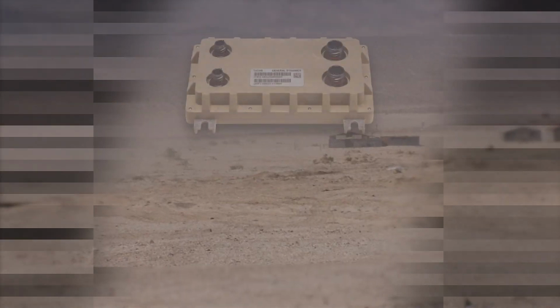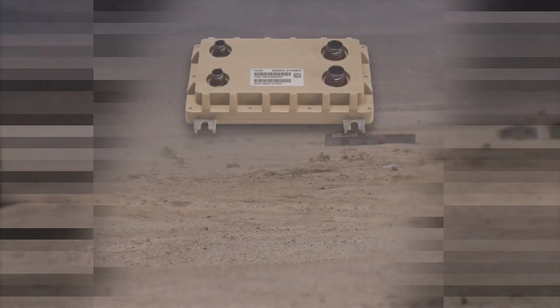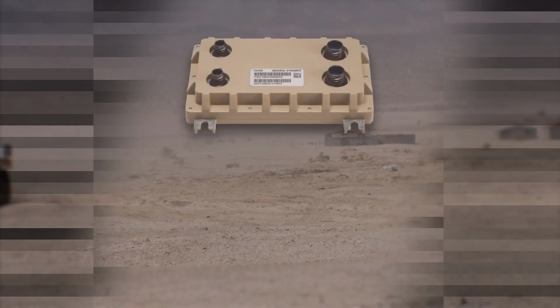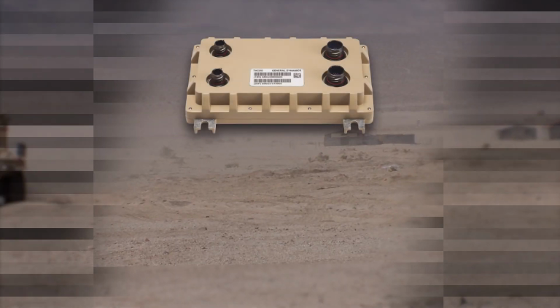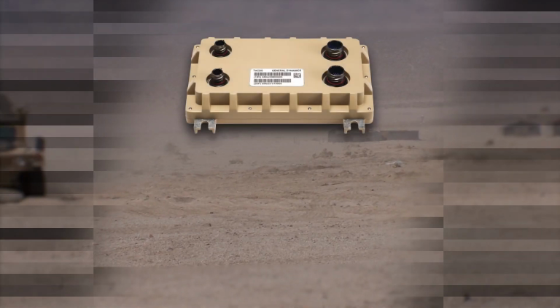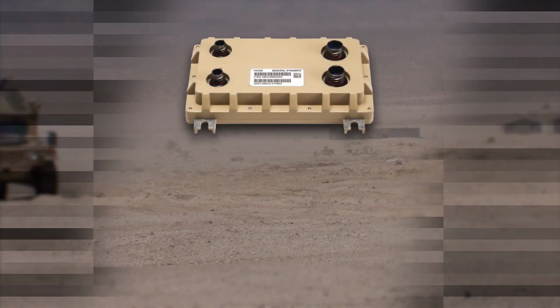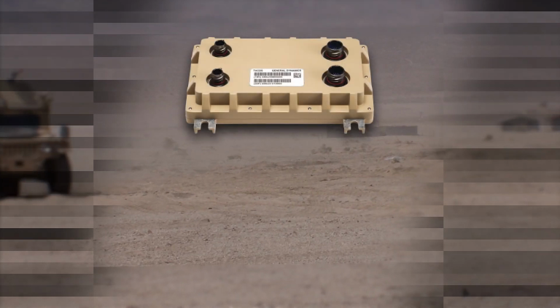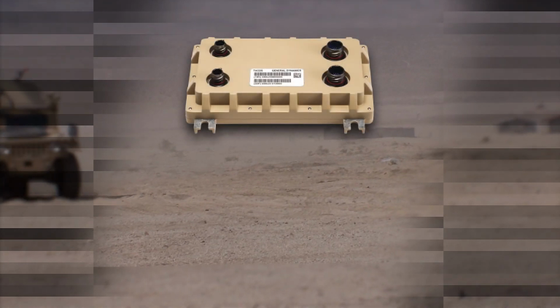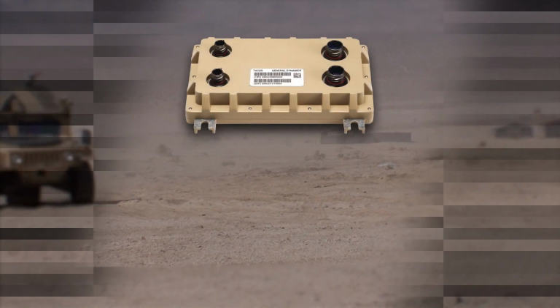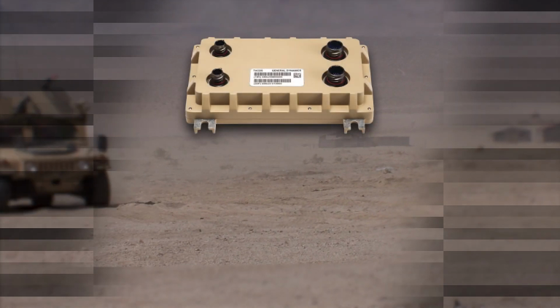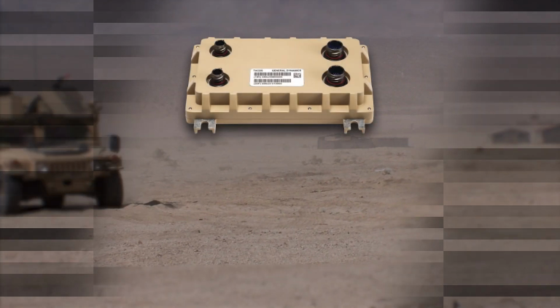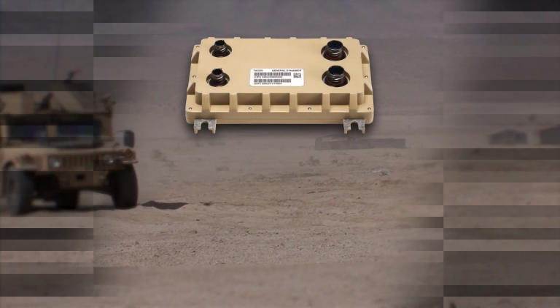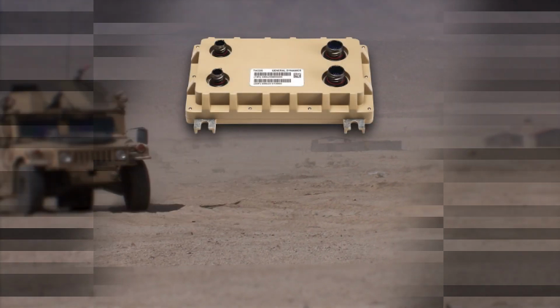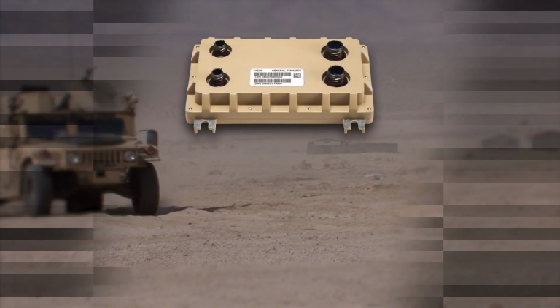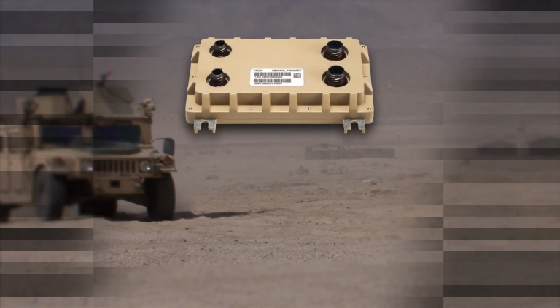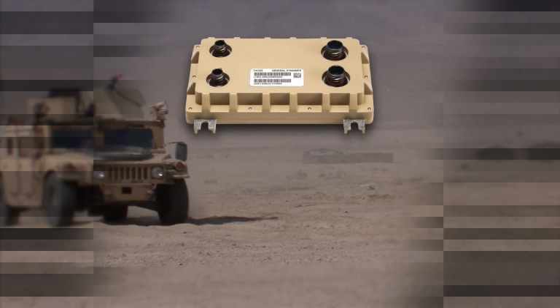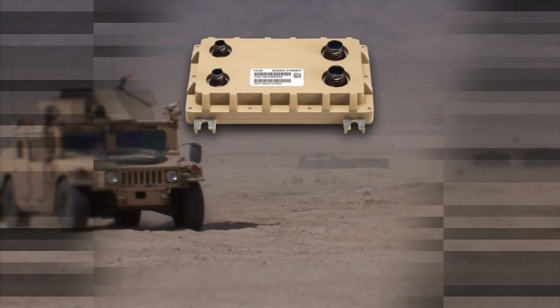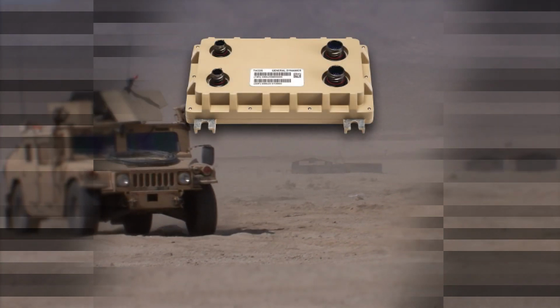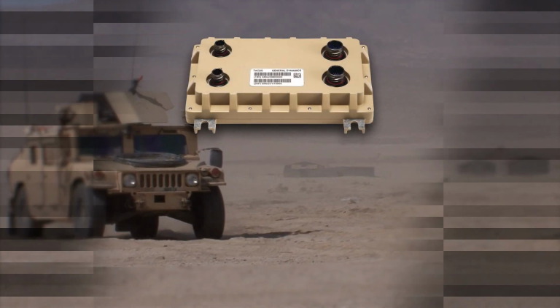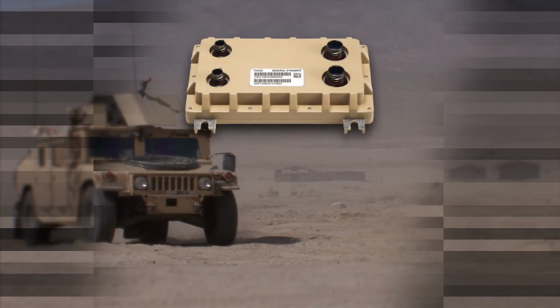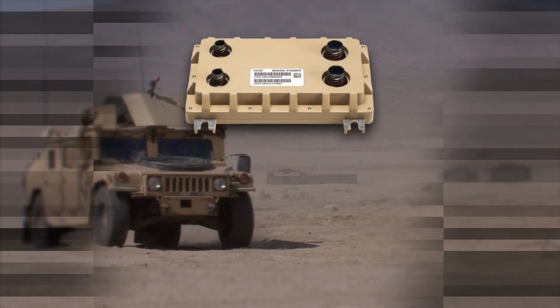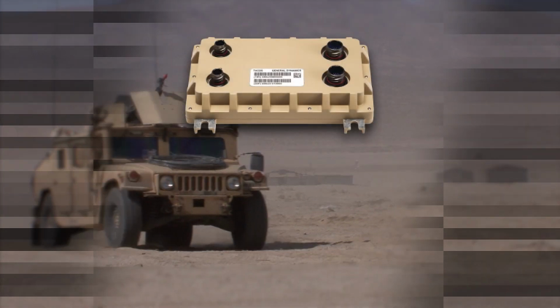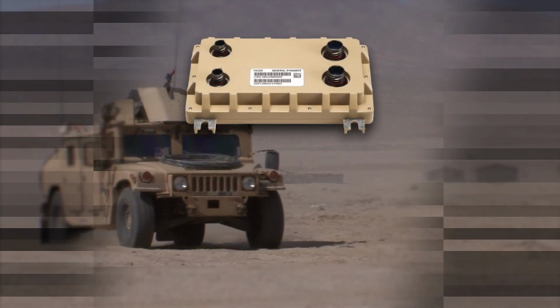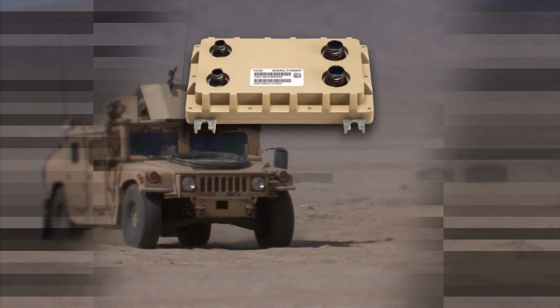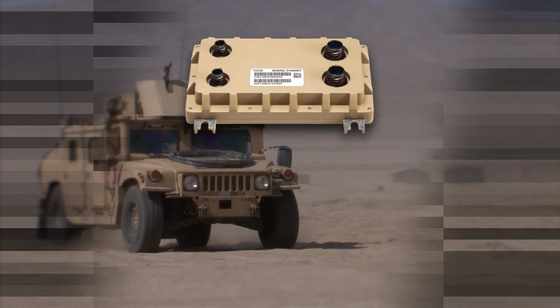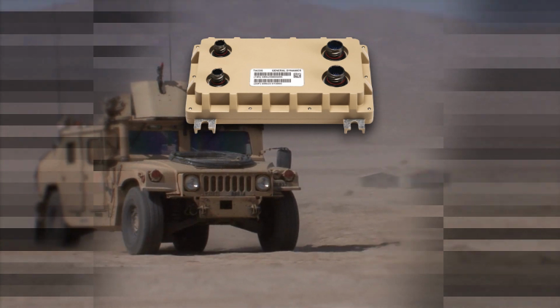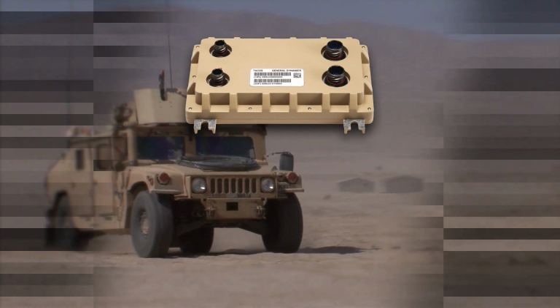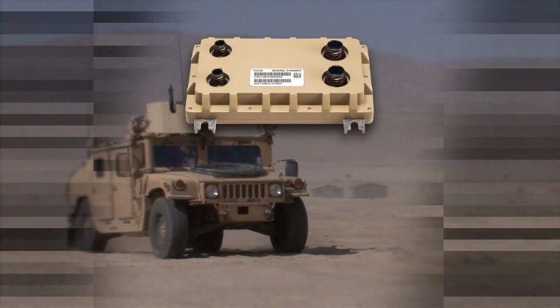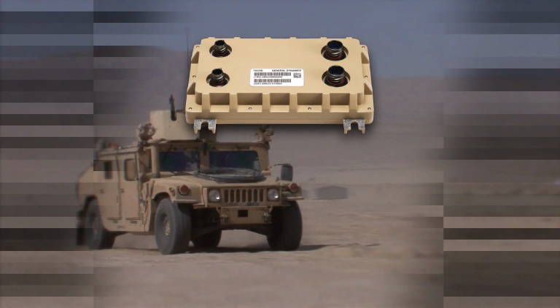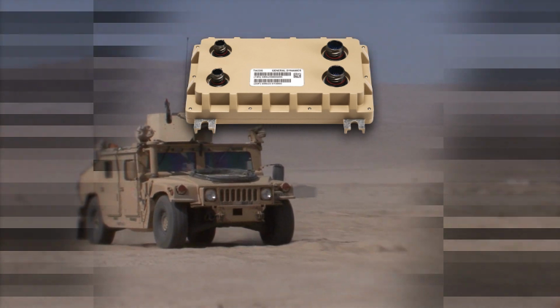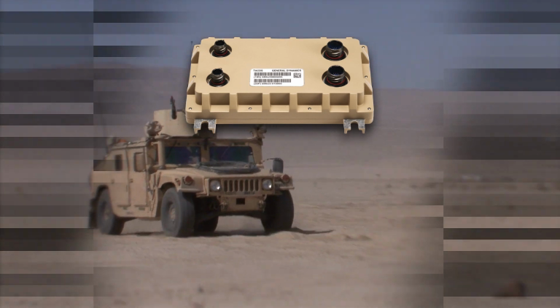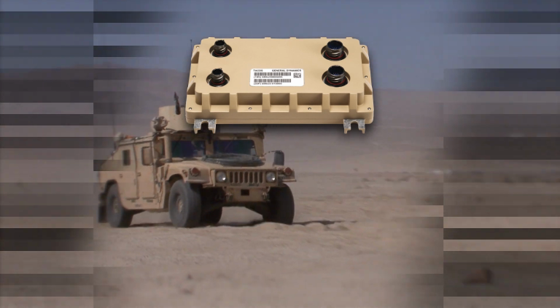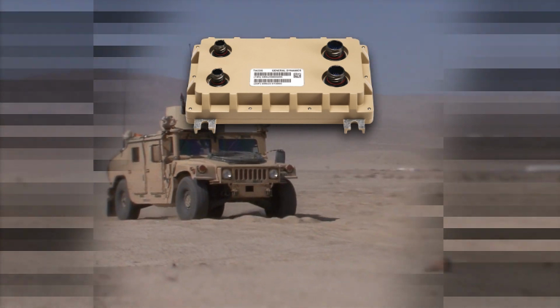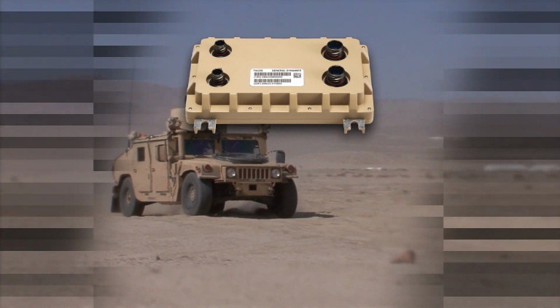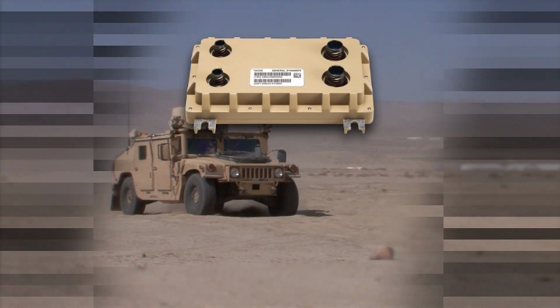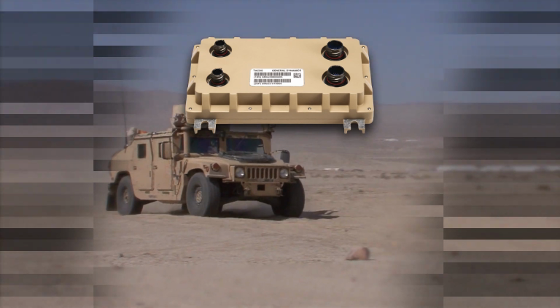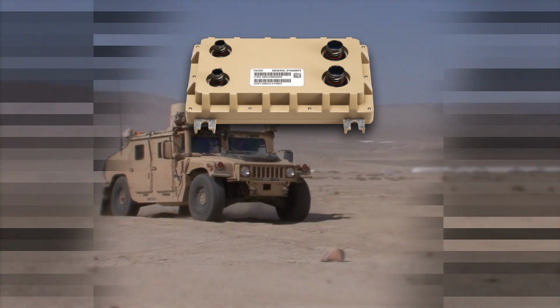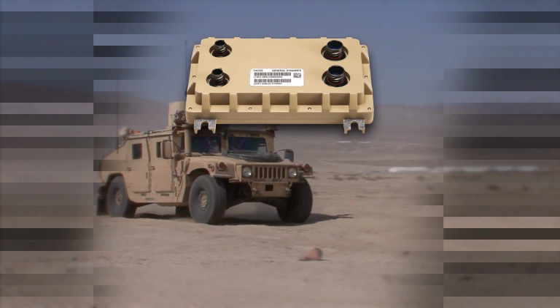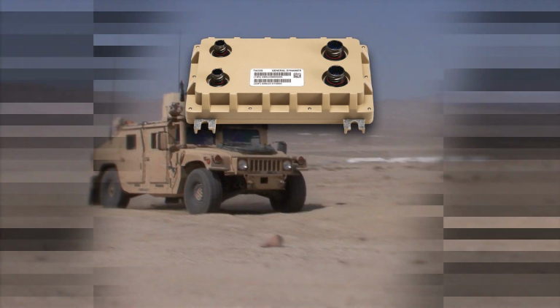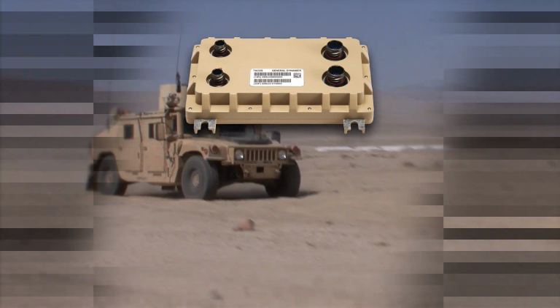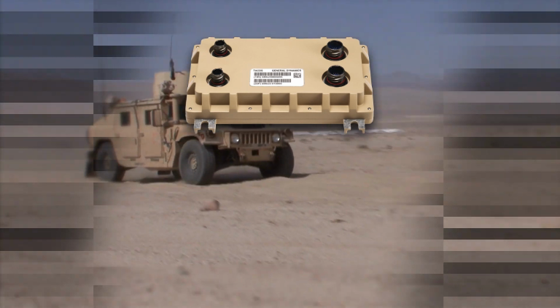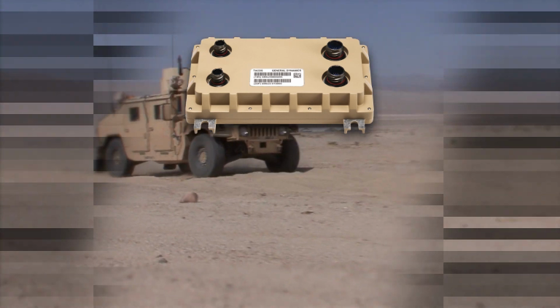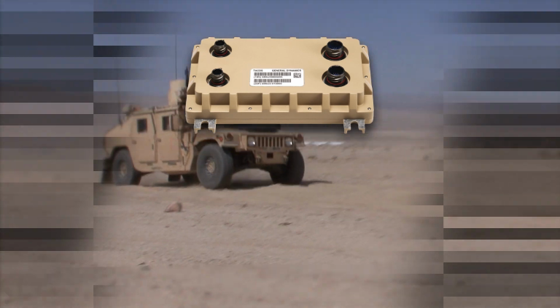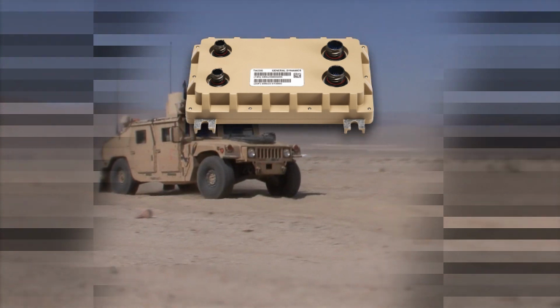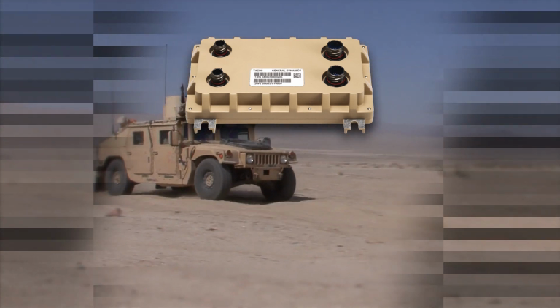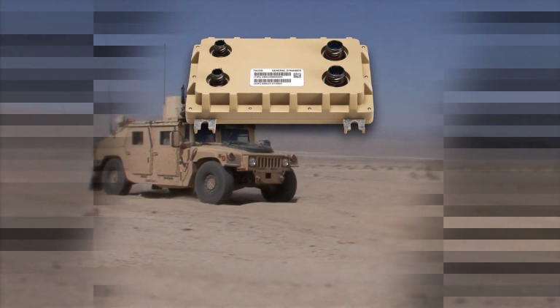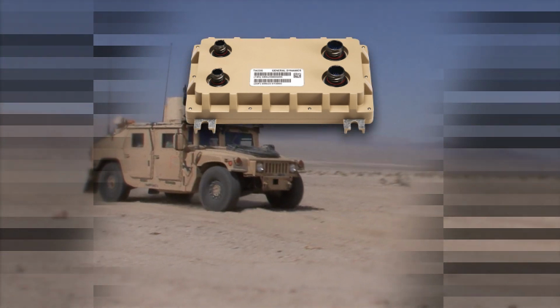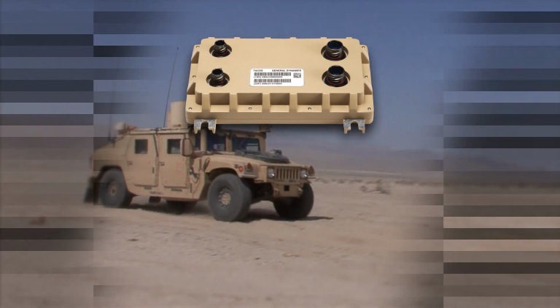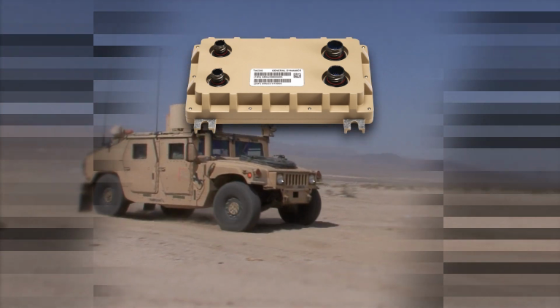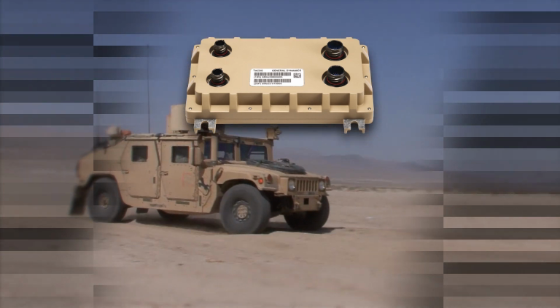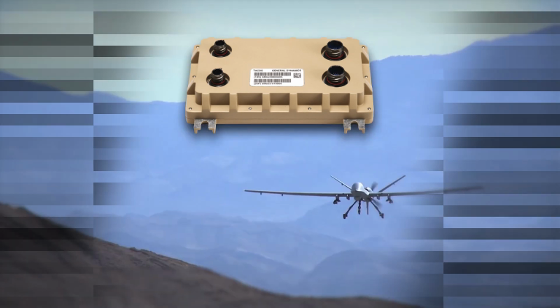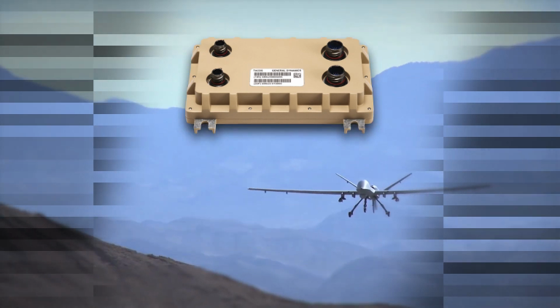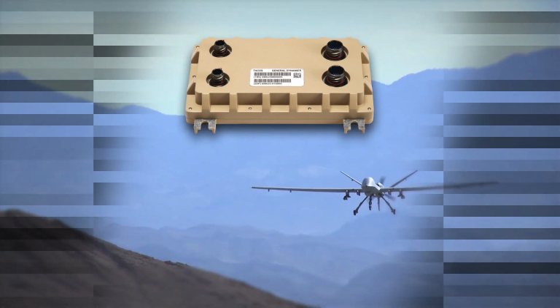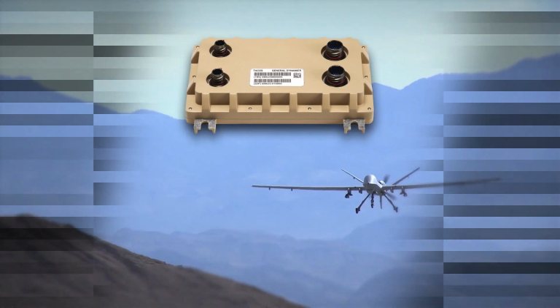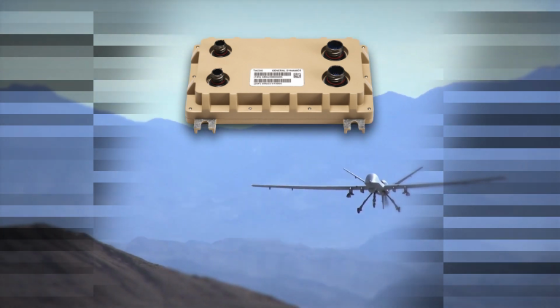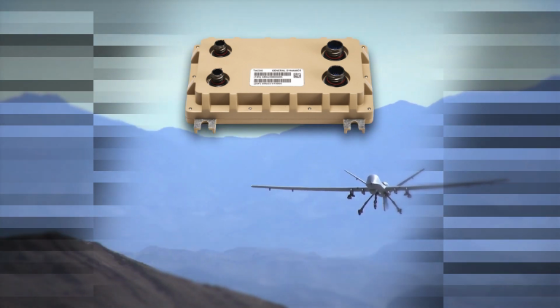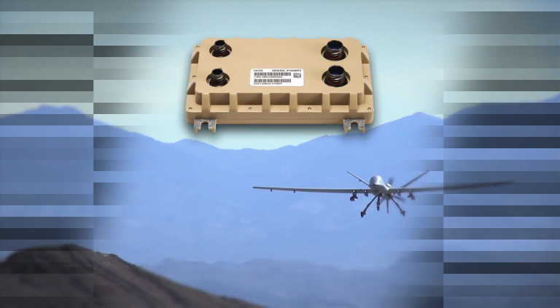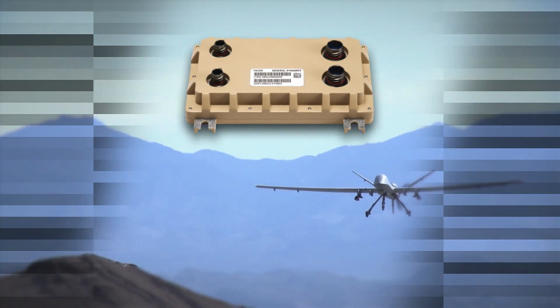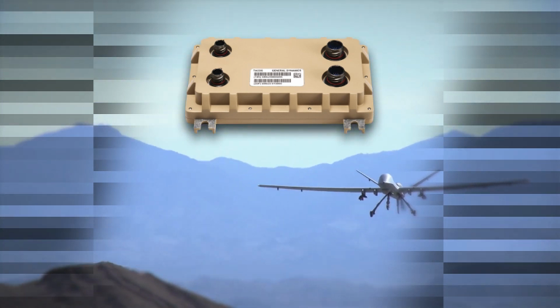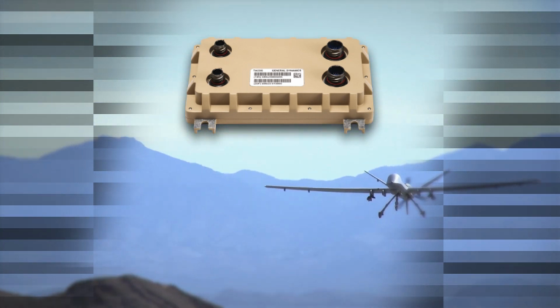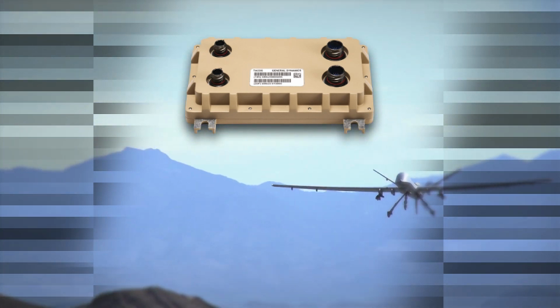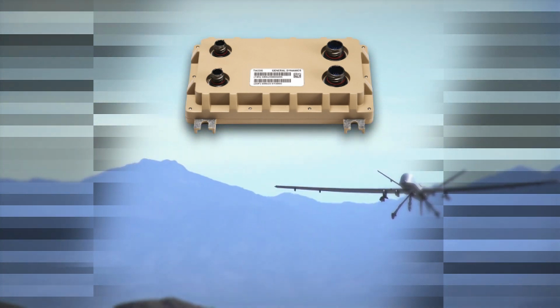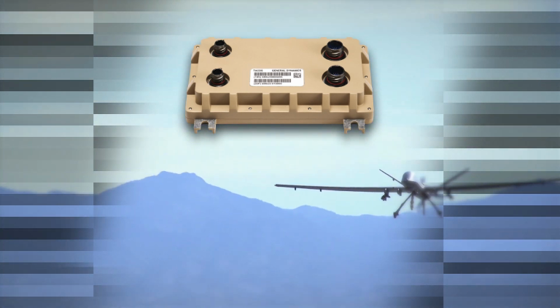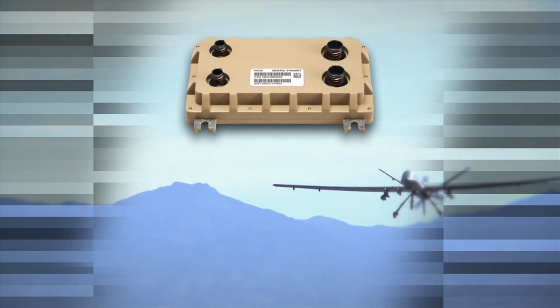Tactus is rugged, providing a low size, weight, and power solution ideal for almost any vehicle, aircraft, or UAV.